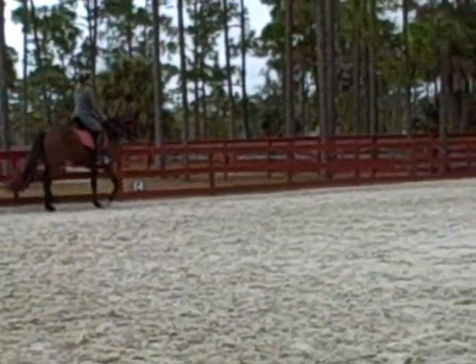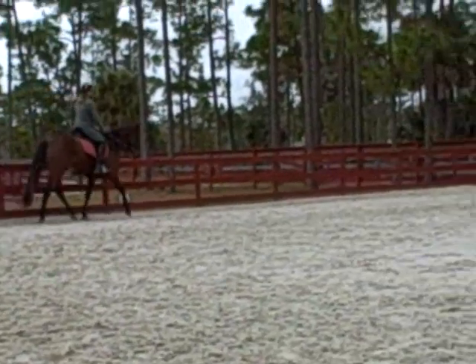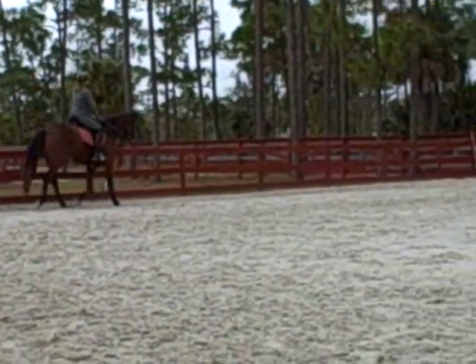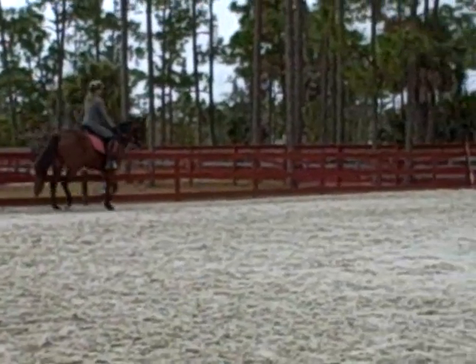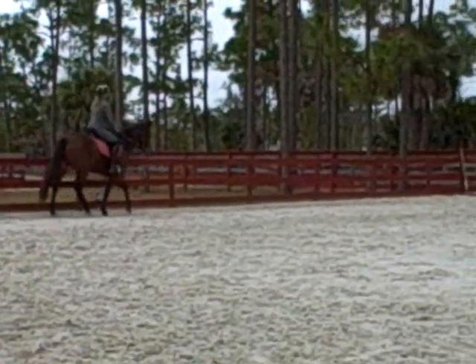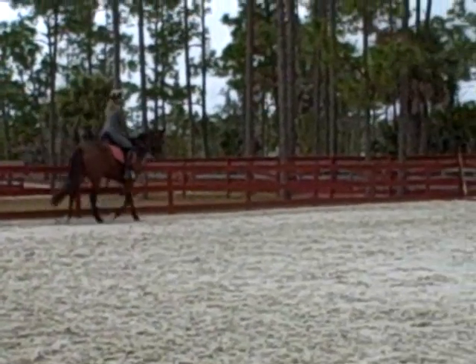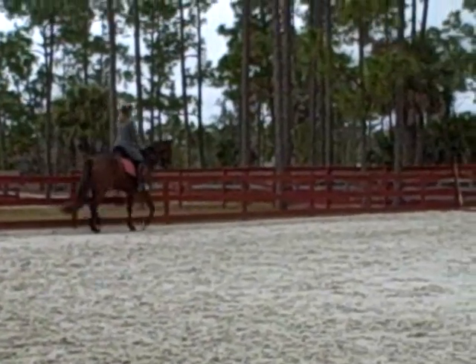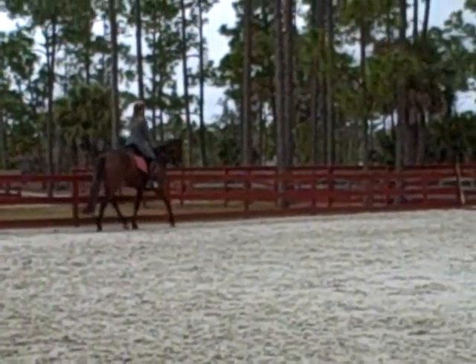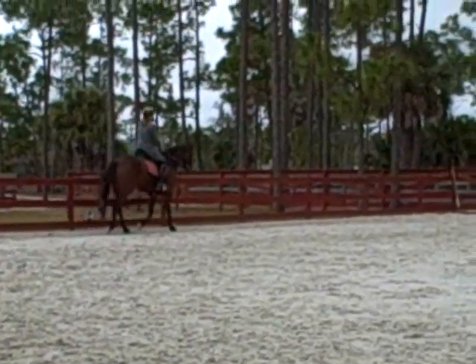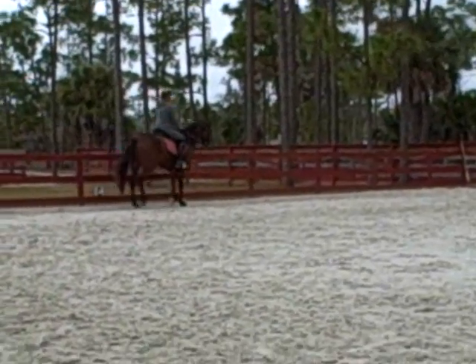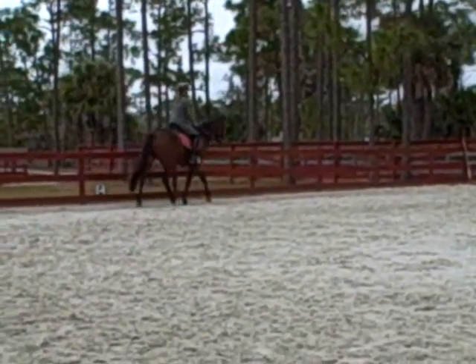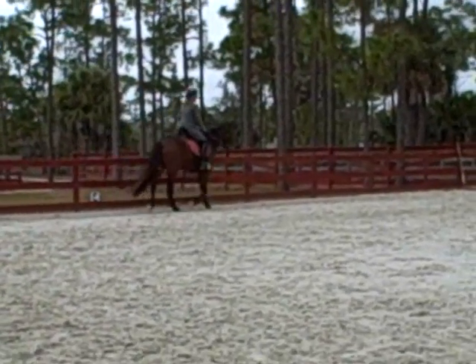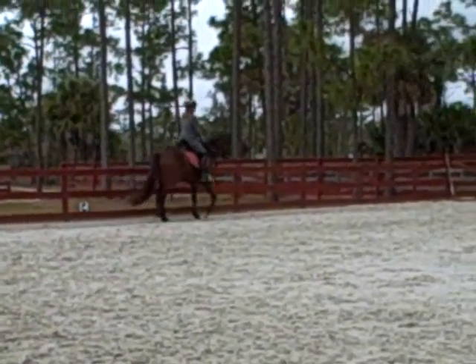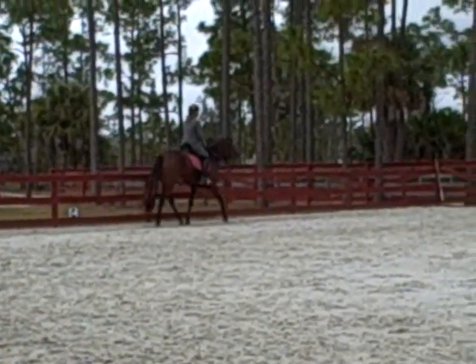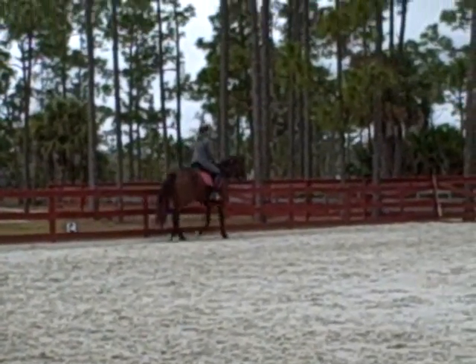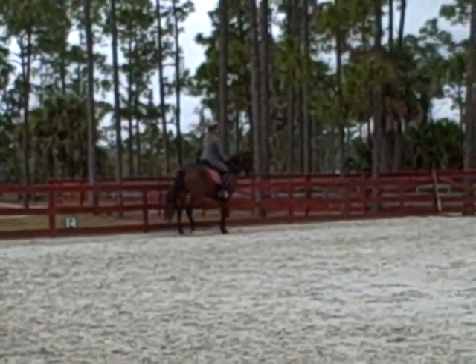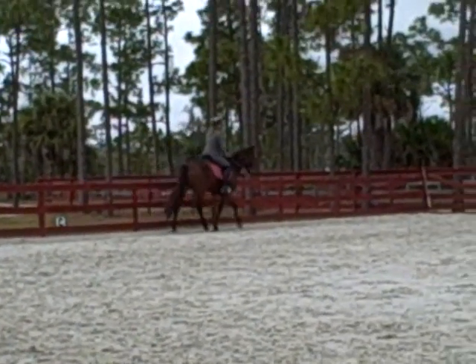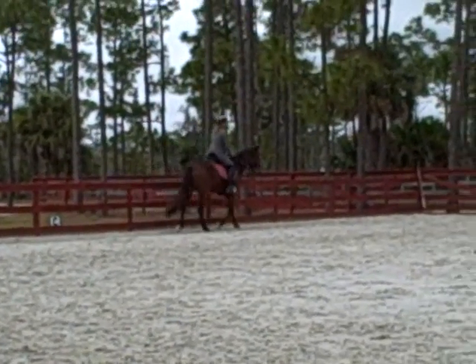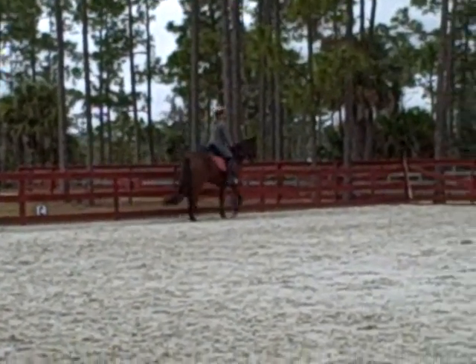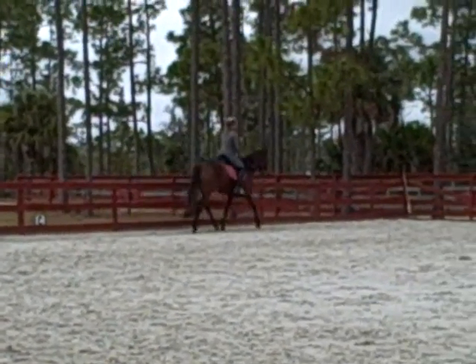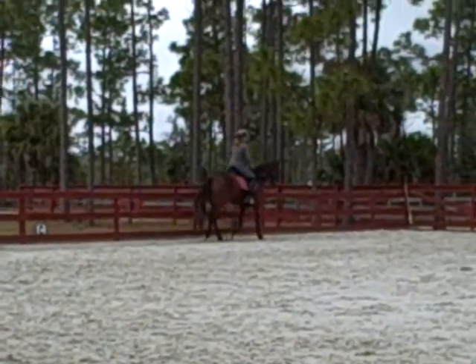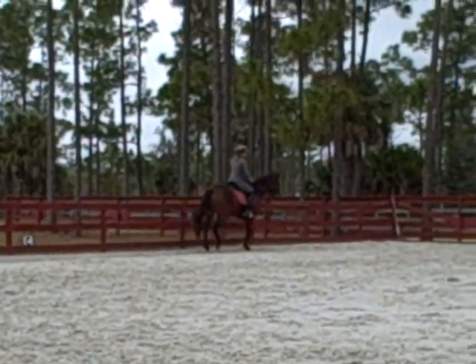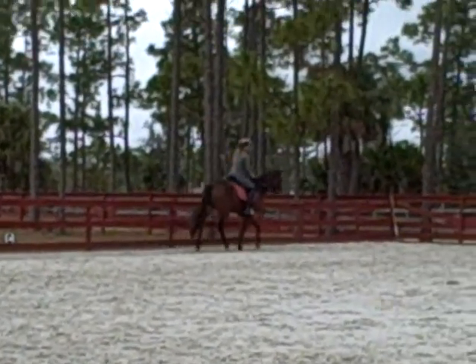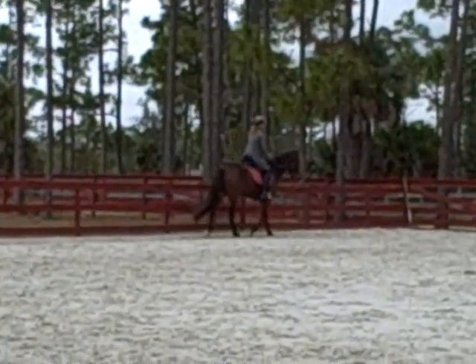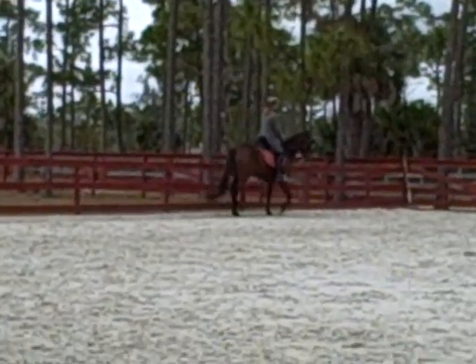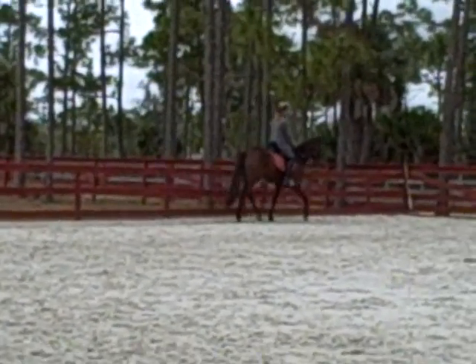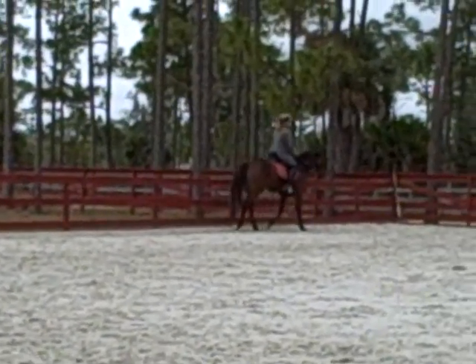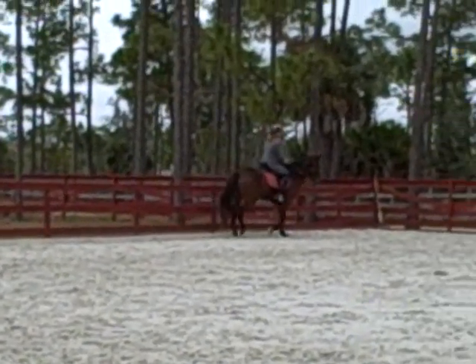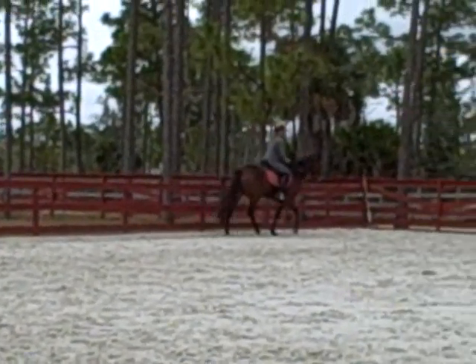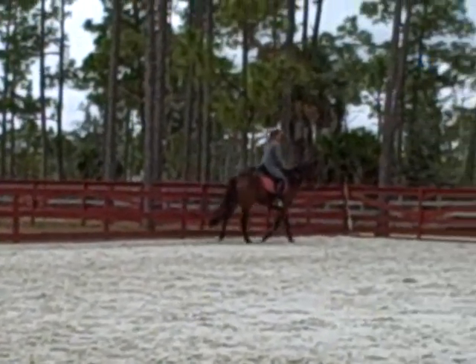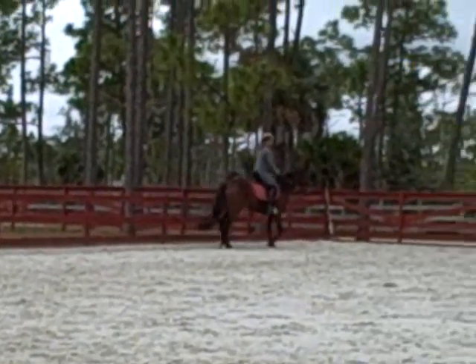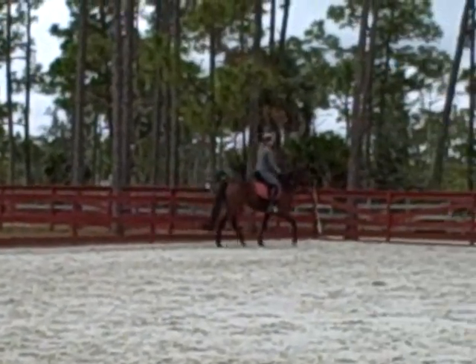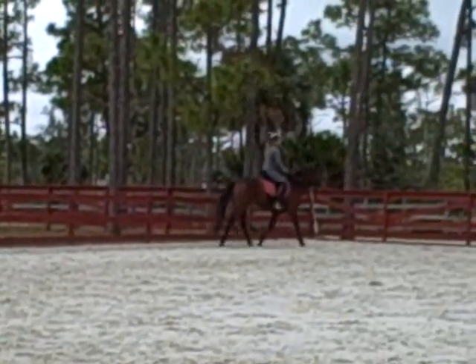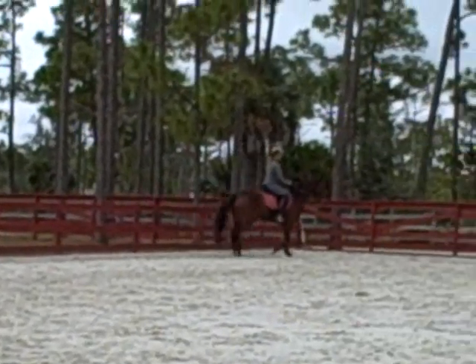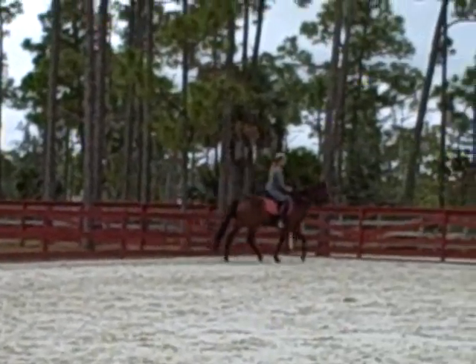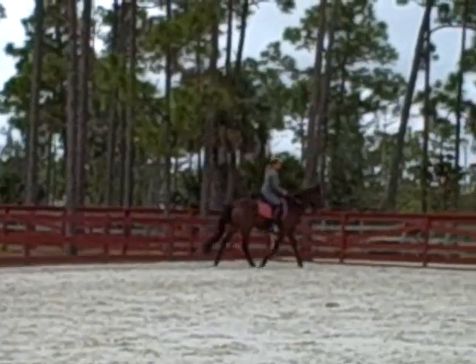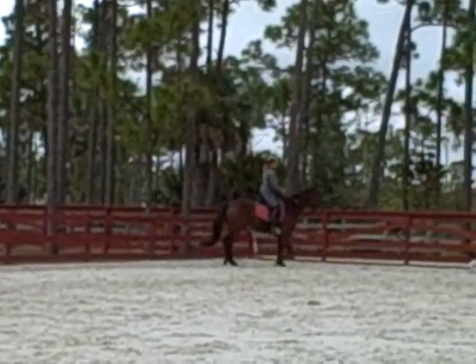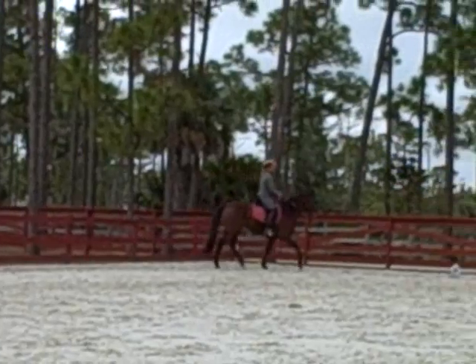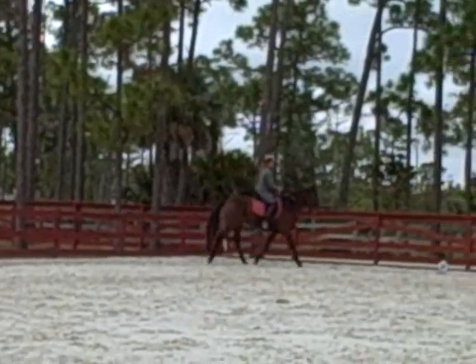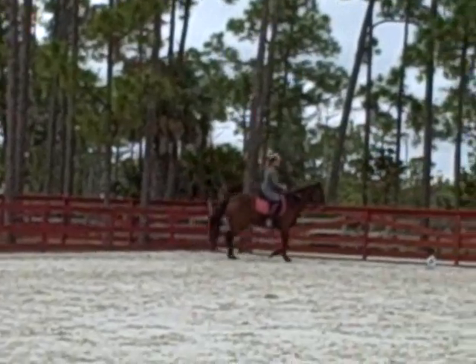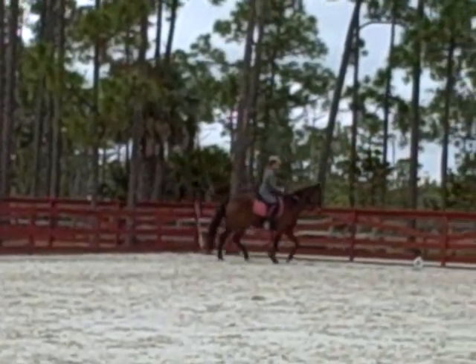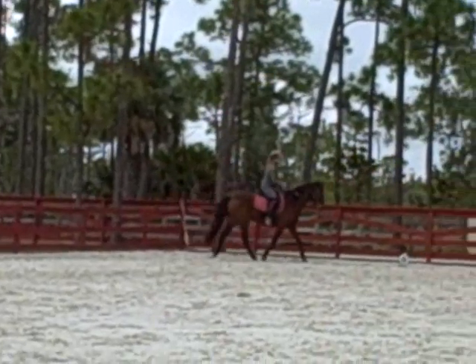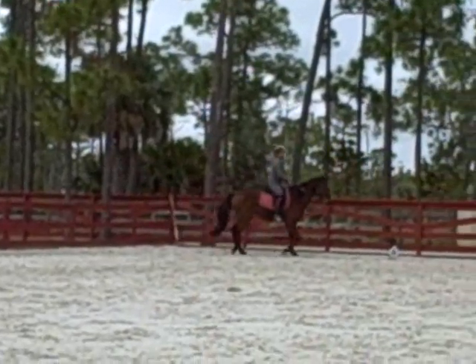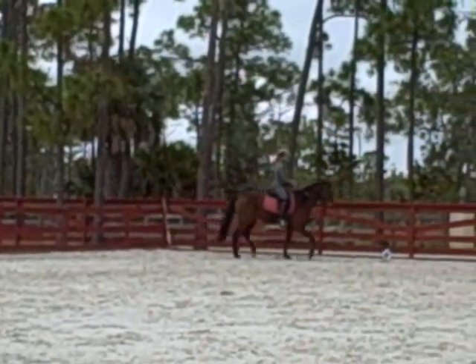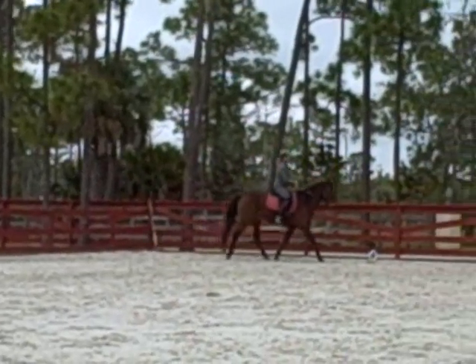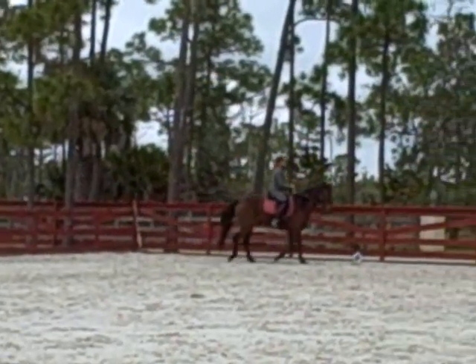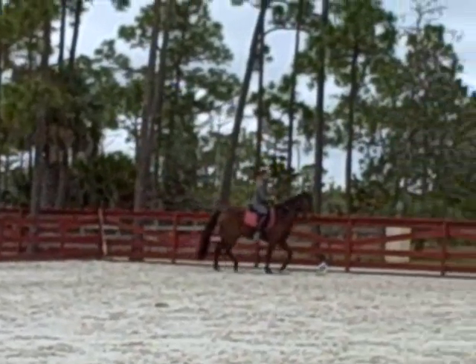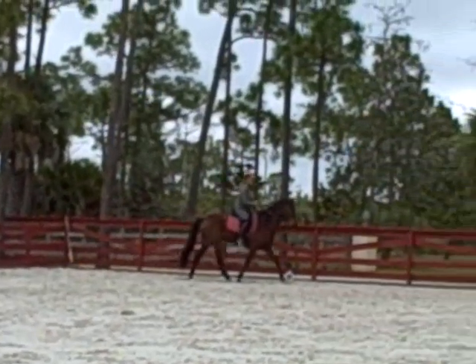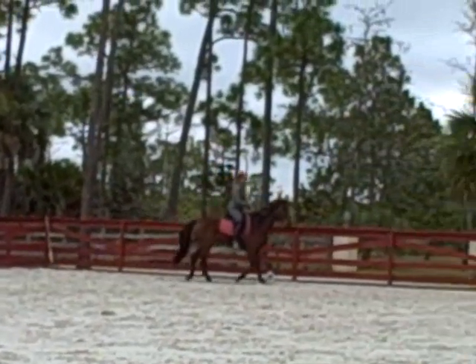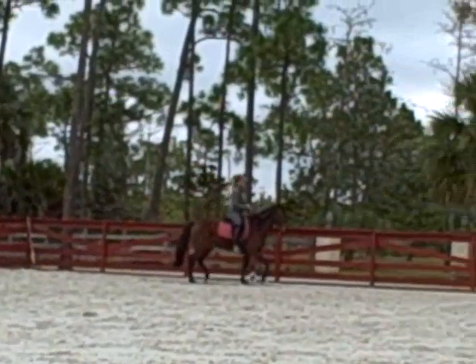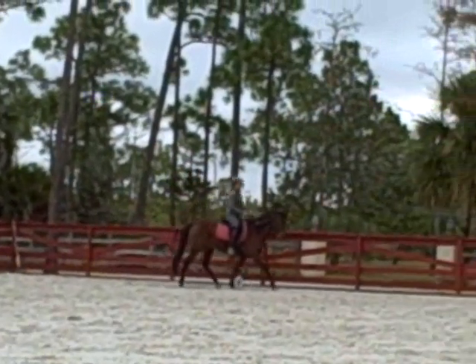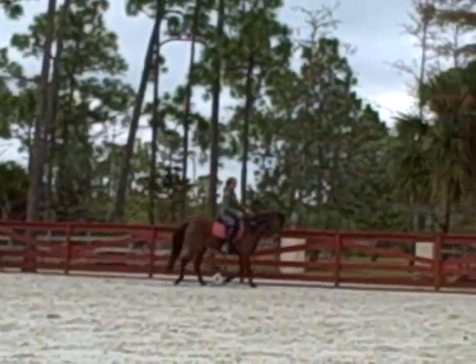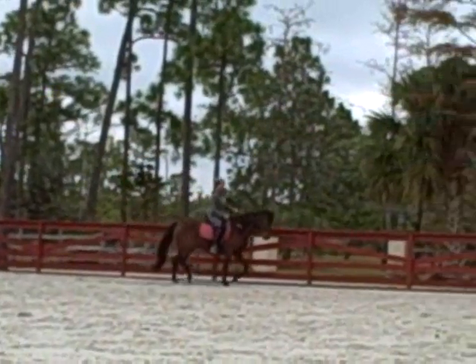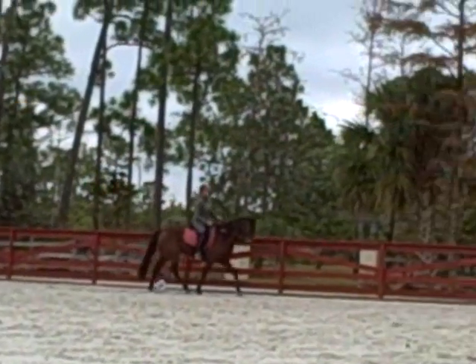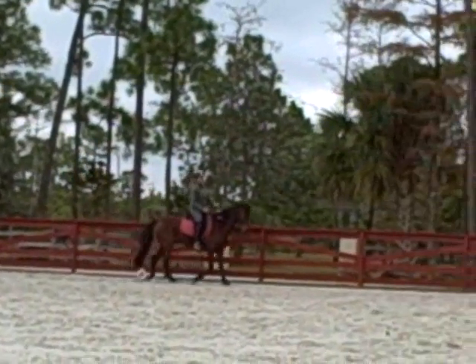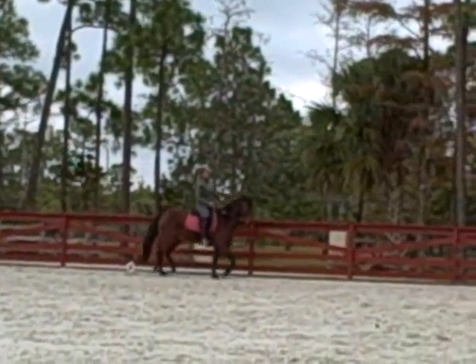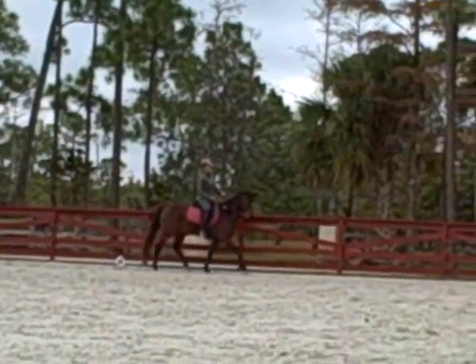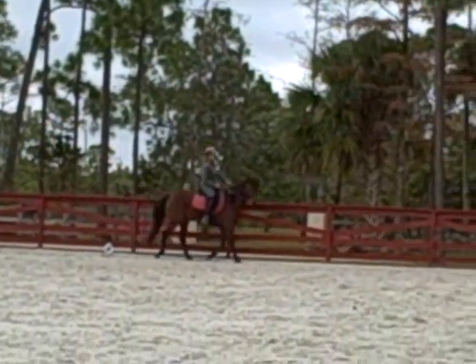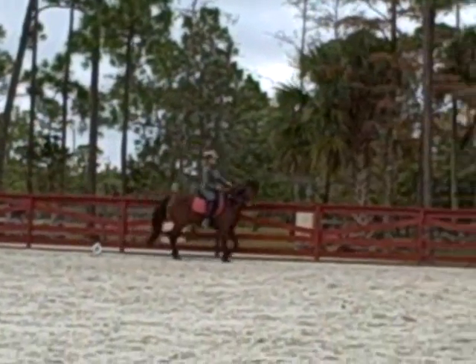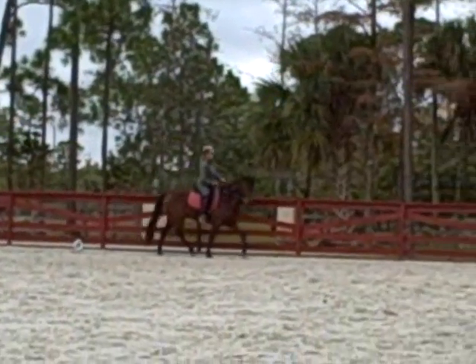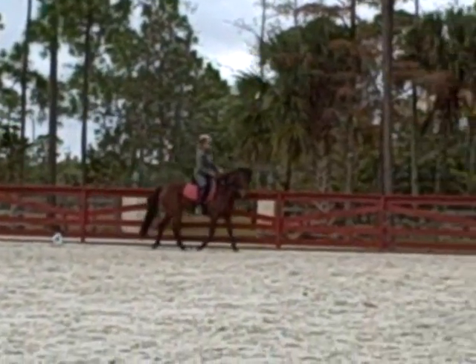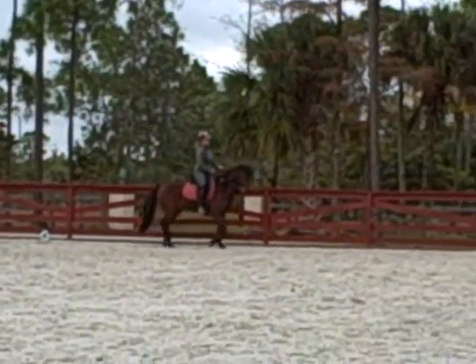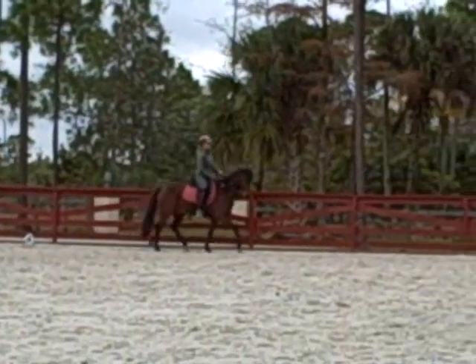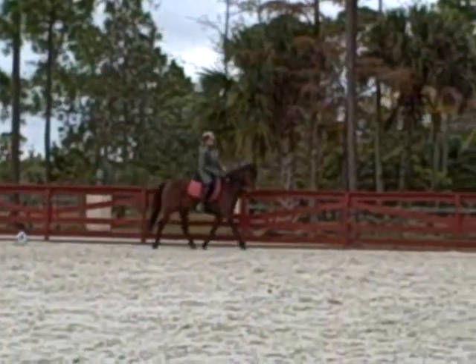All right, do a shoulder-in on the long side. Make them look in. Pull your right shoulder back. You got it.